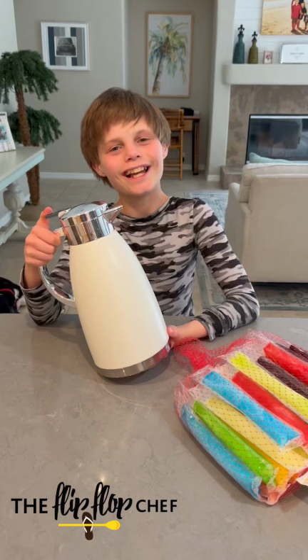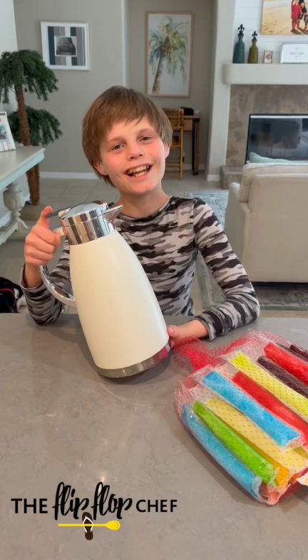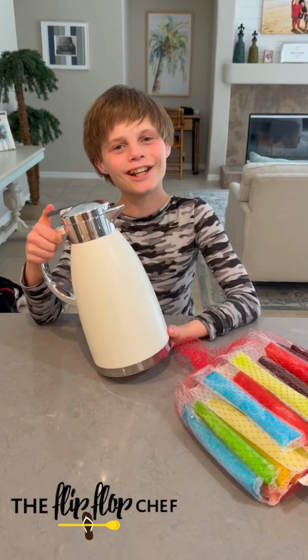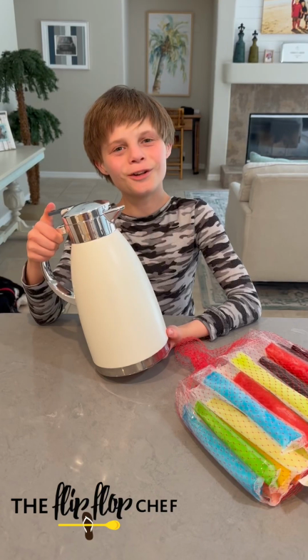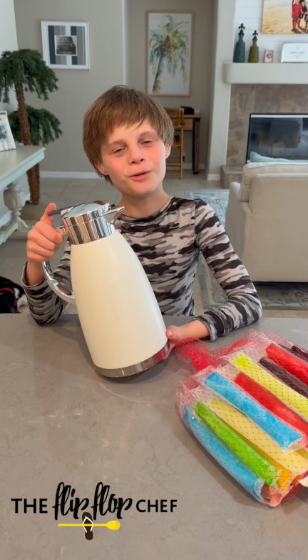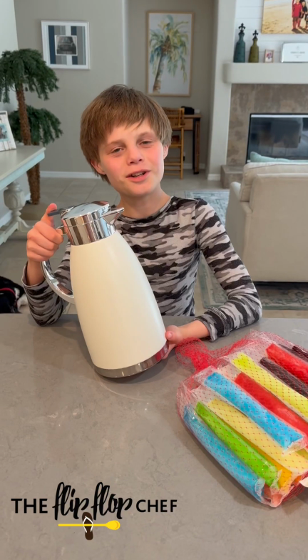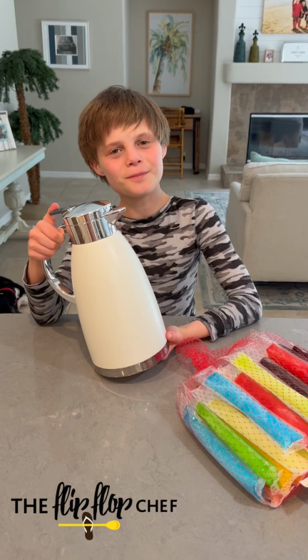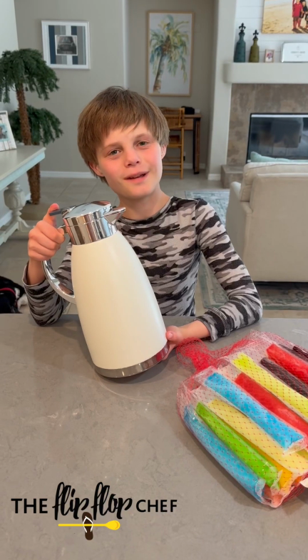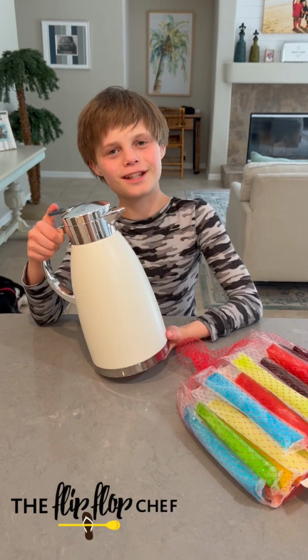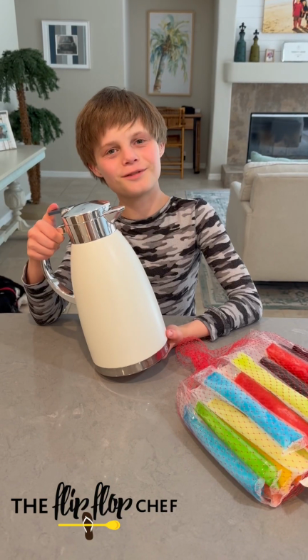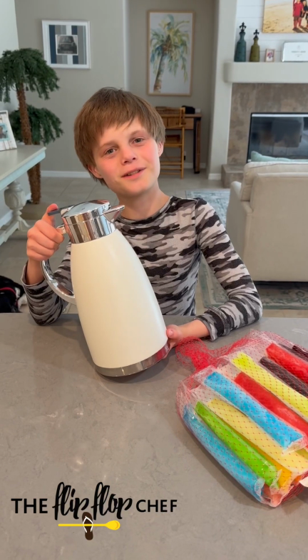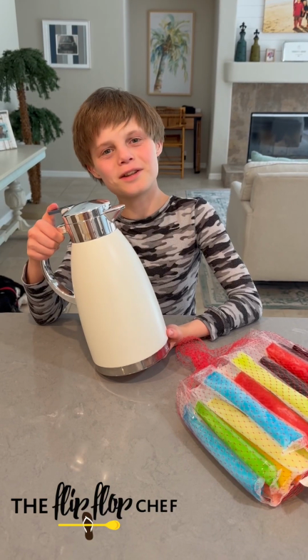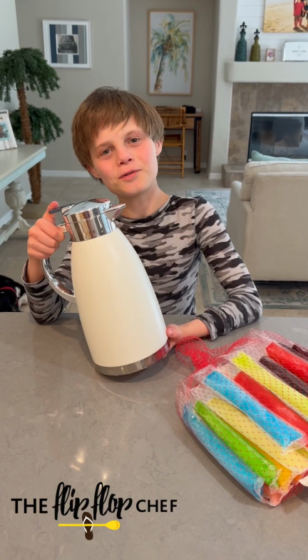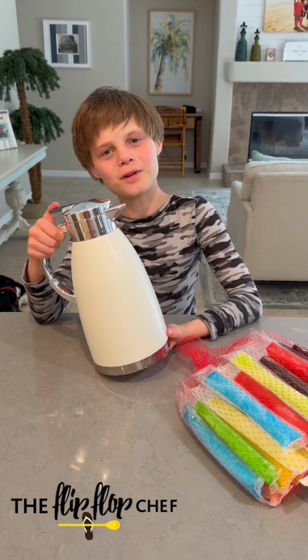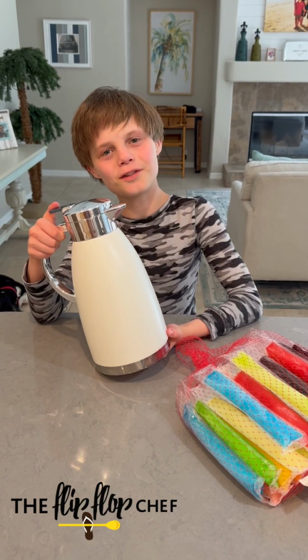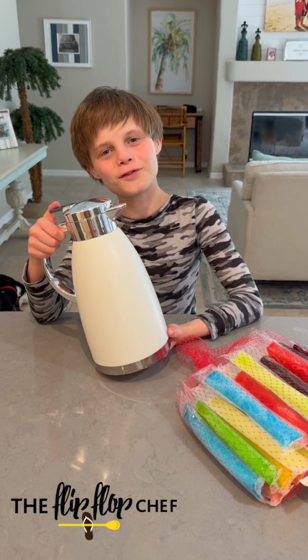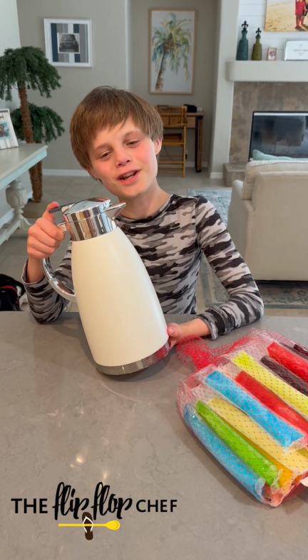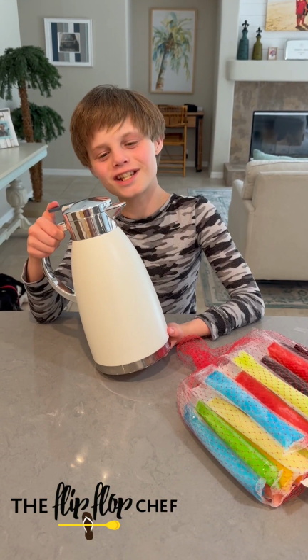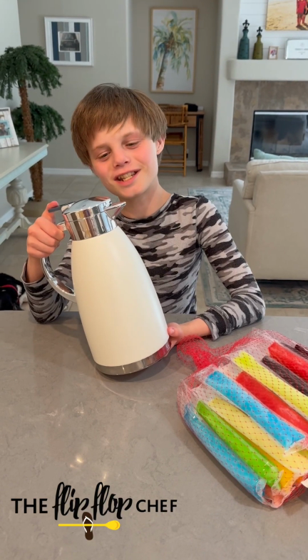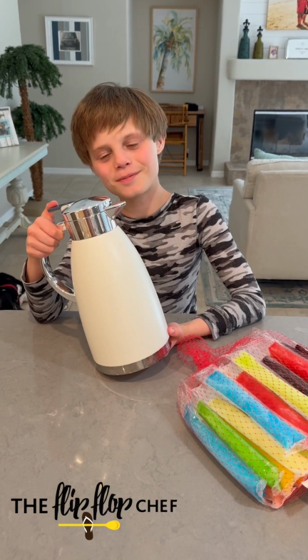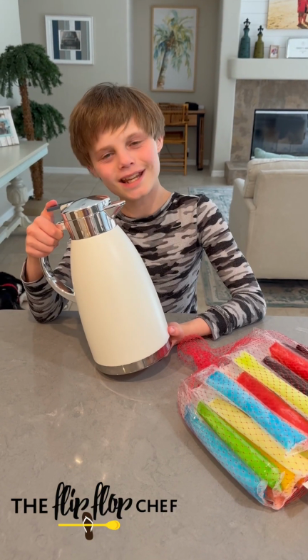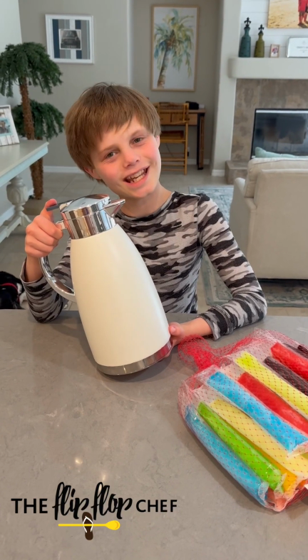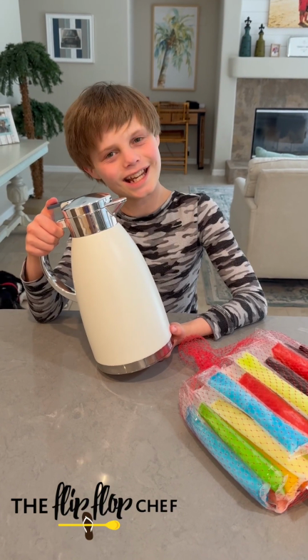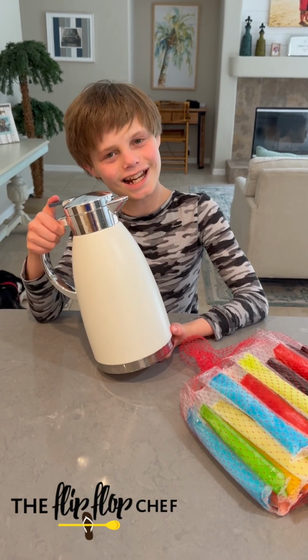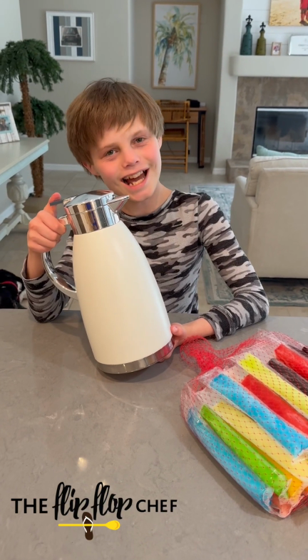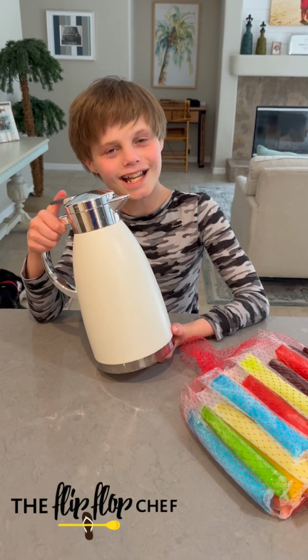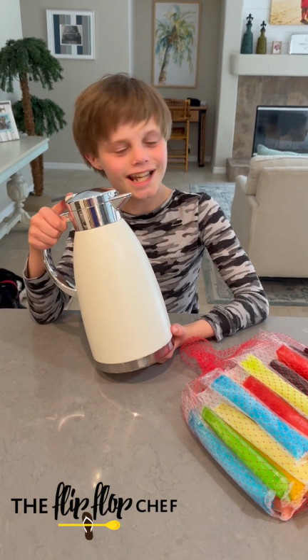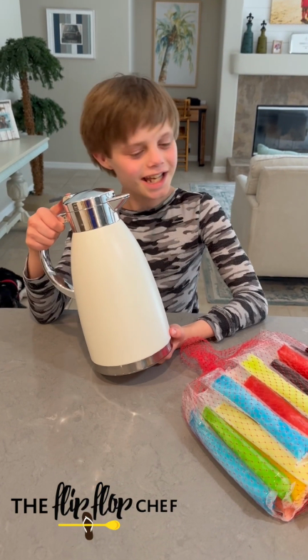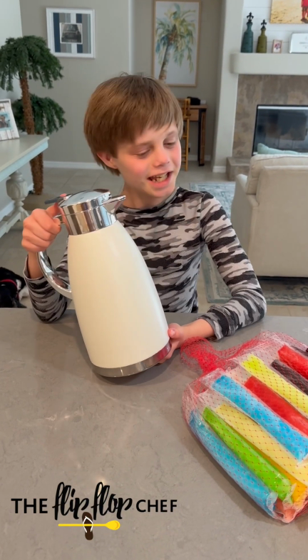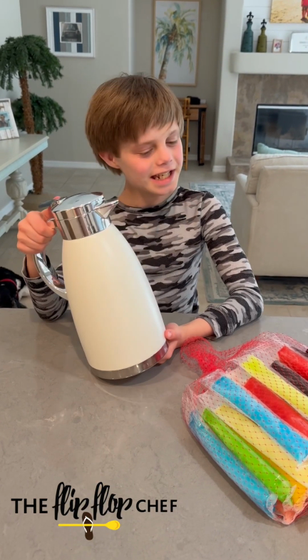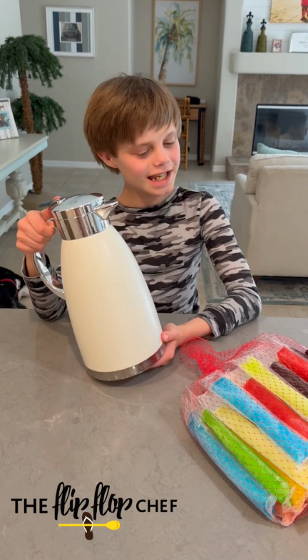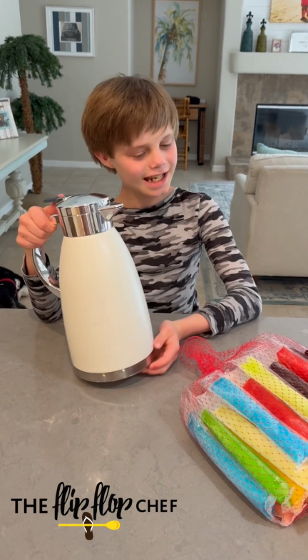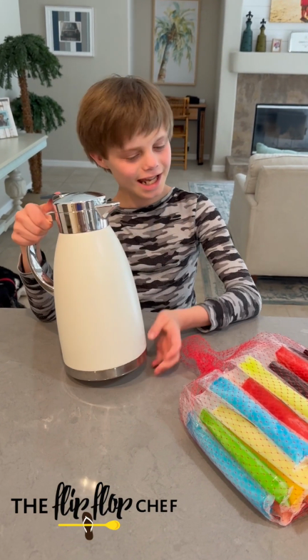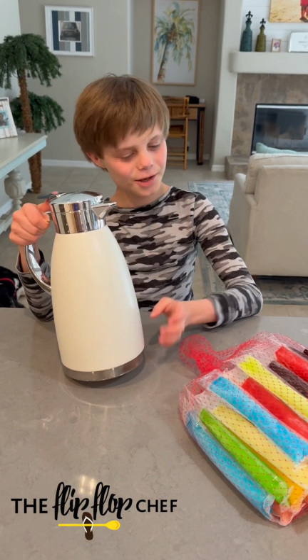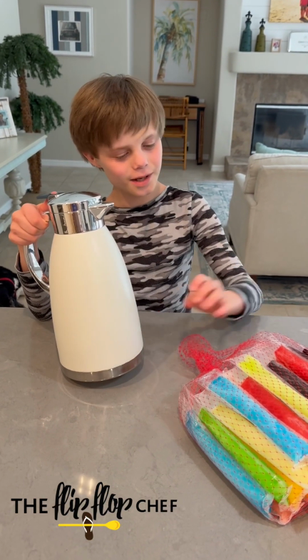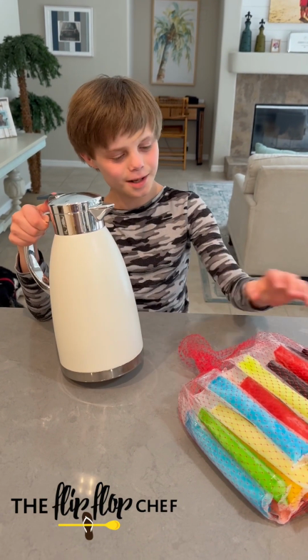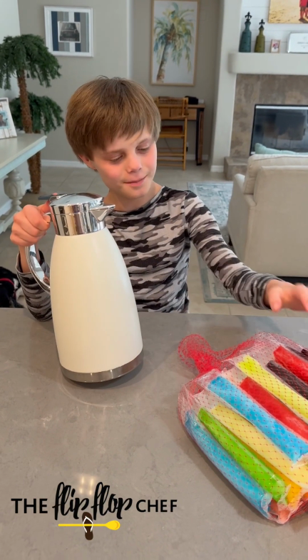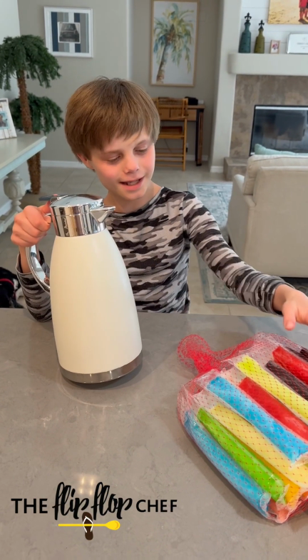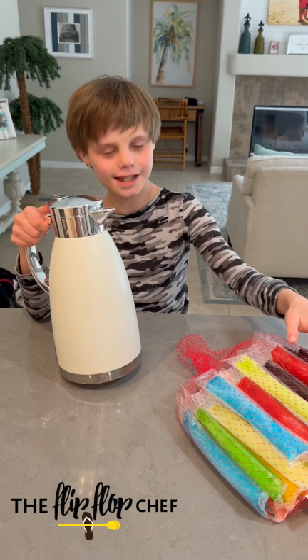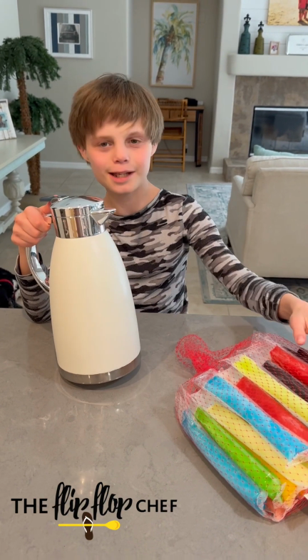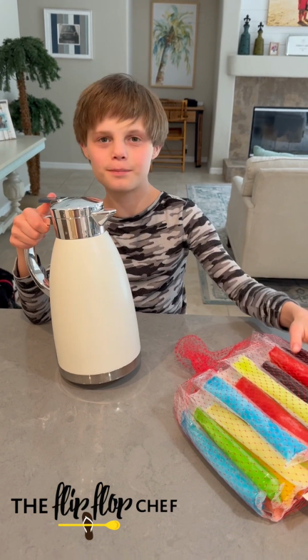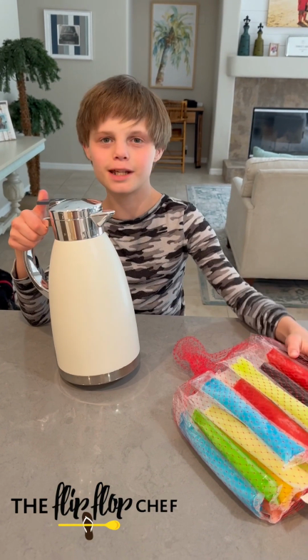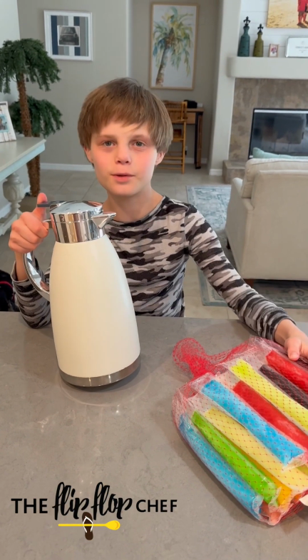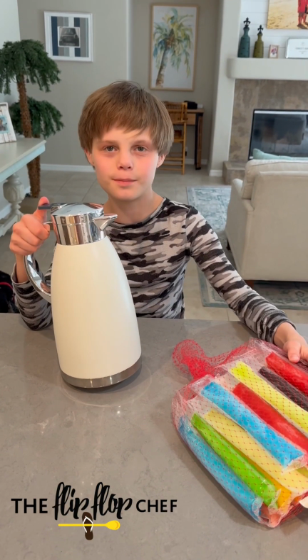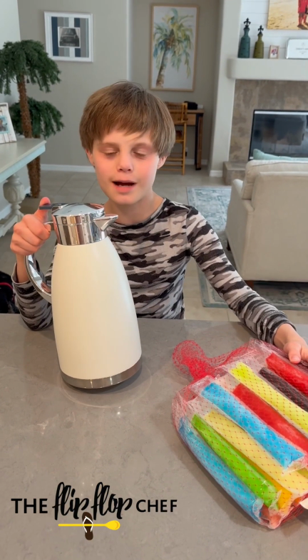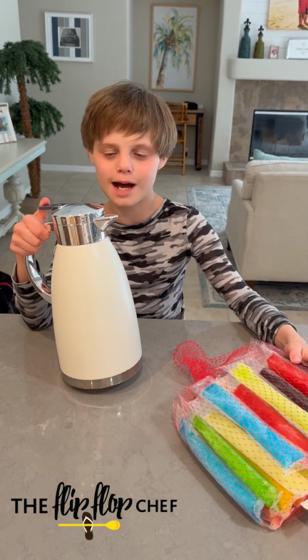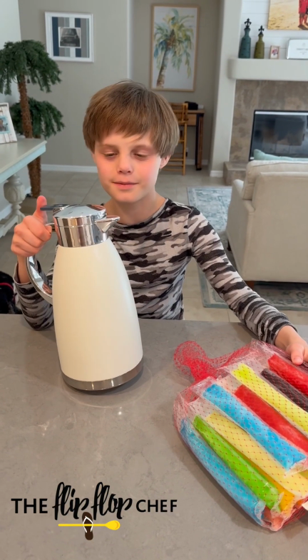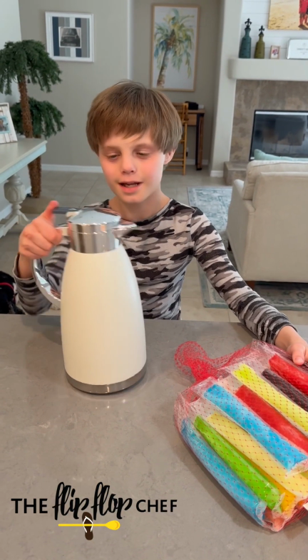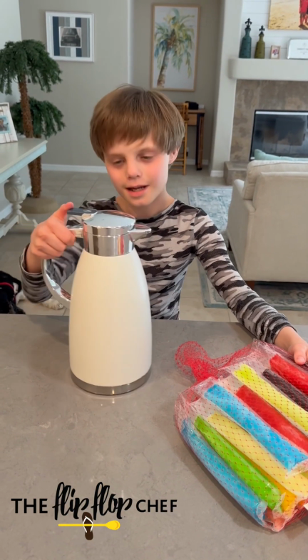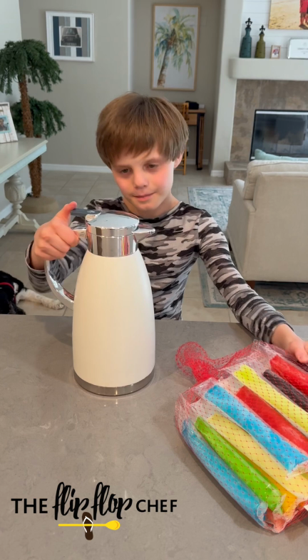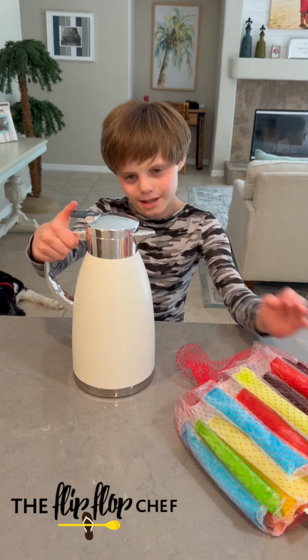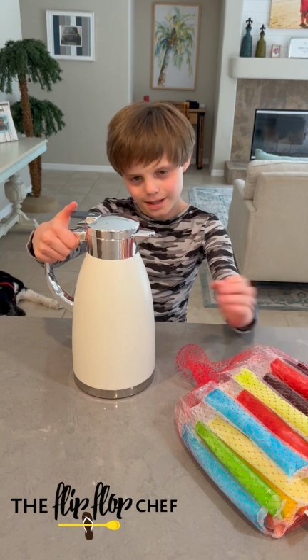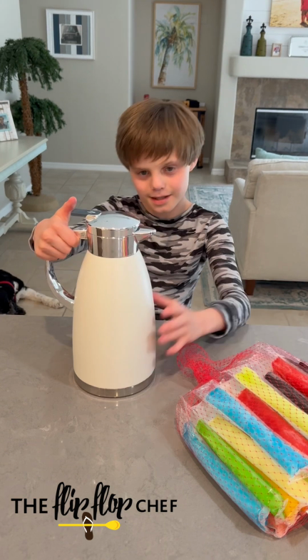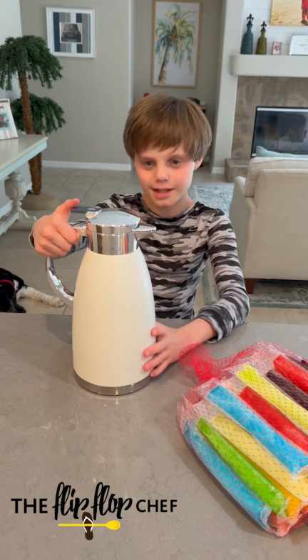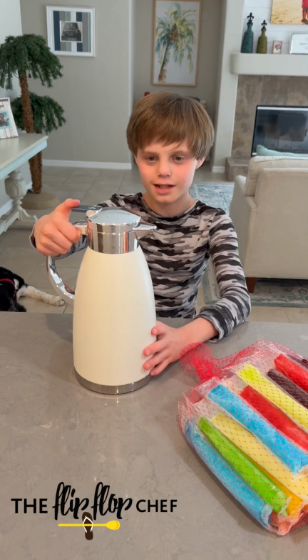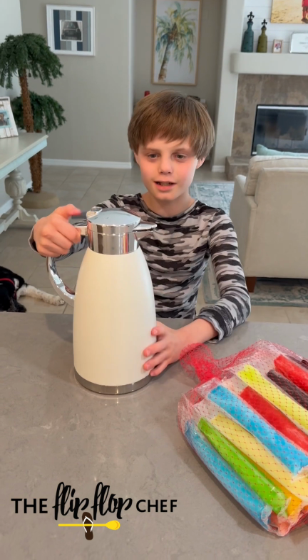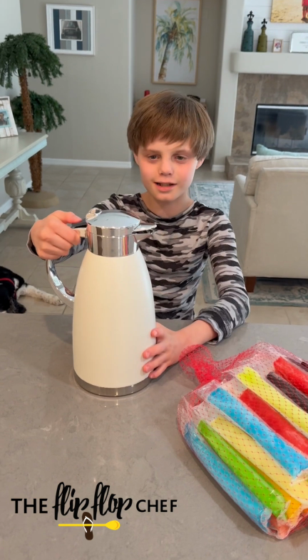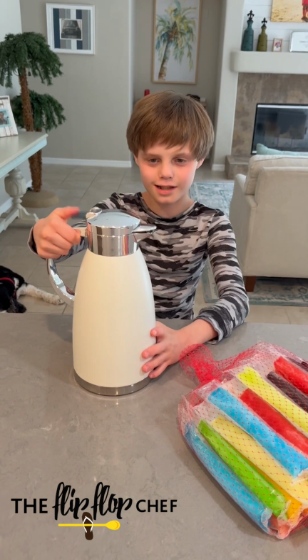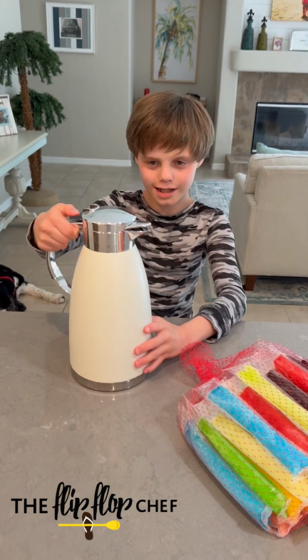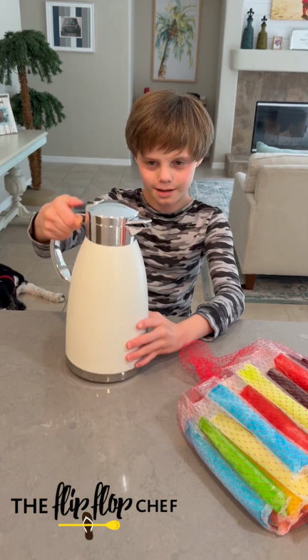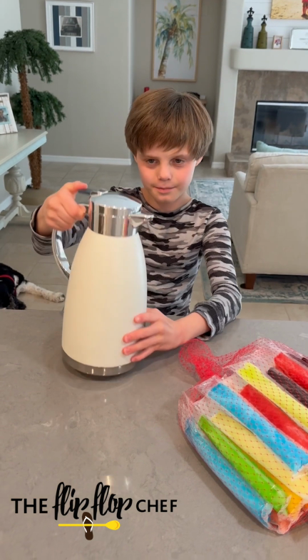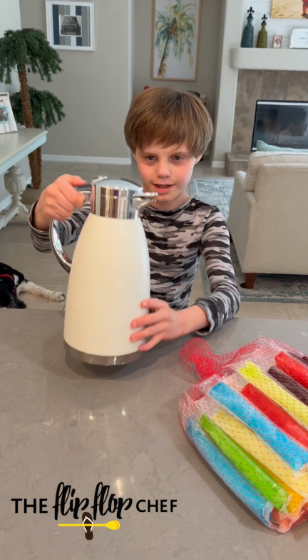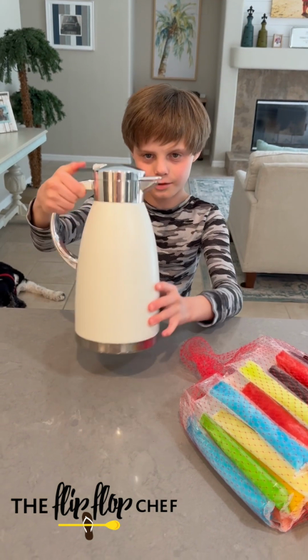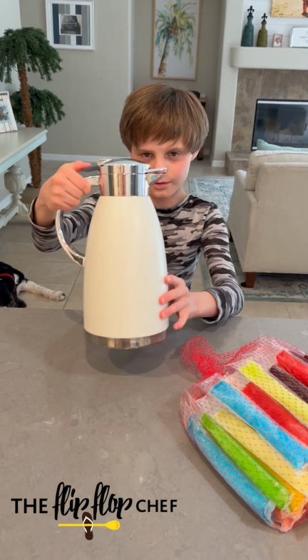Hello and welcome back to another one of Christian's Baking Class. Today we are making penguin pops because this looks like a penguin.